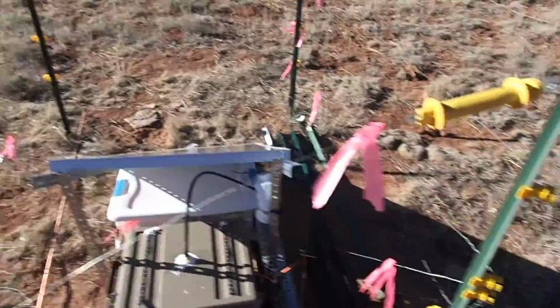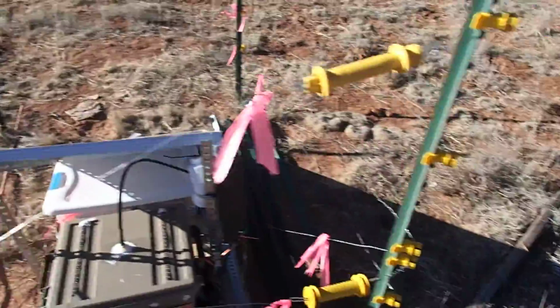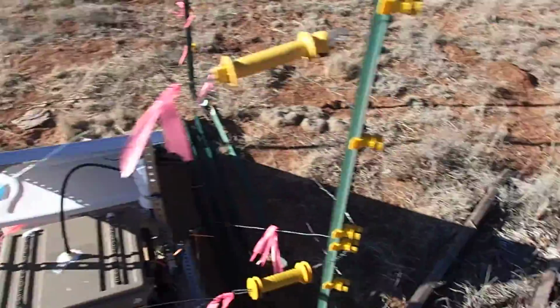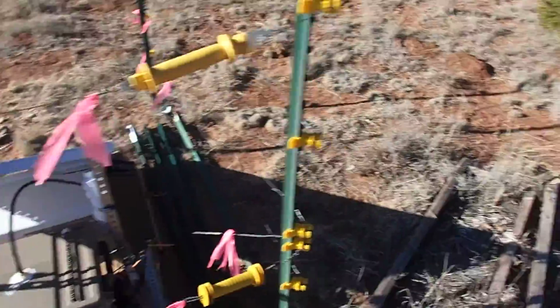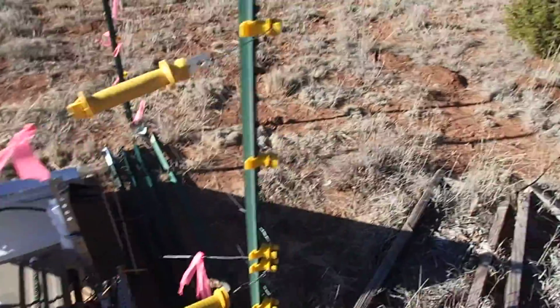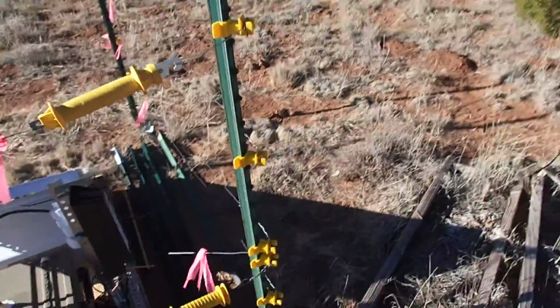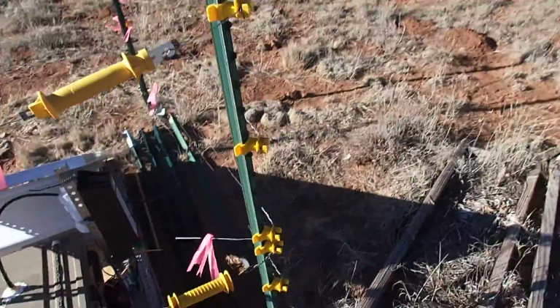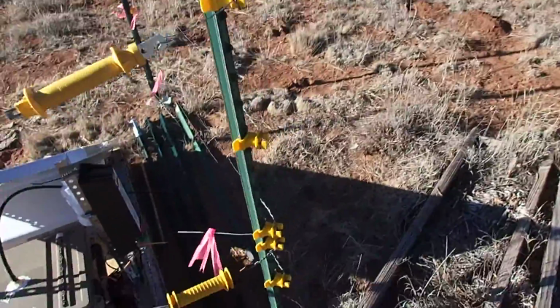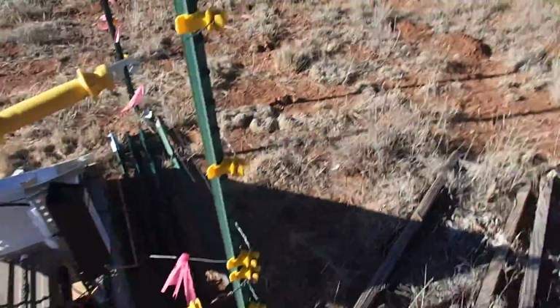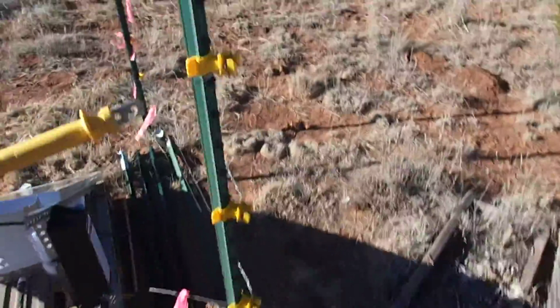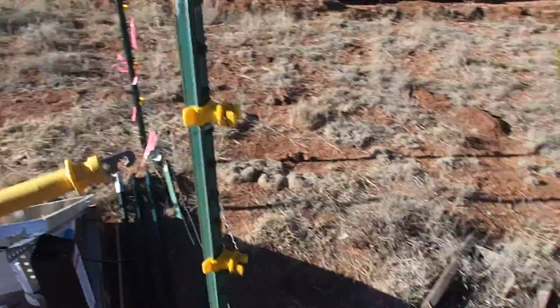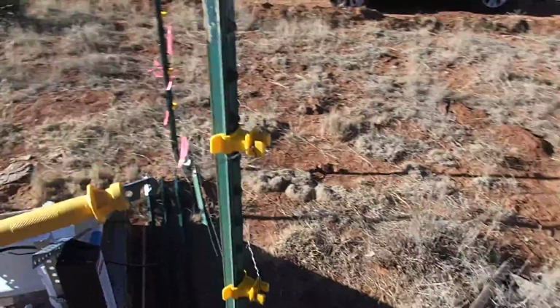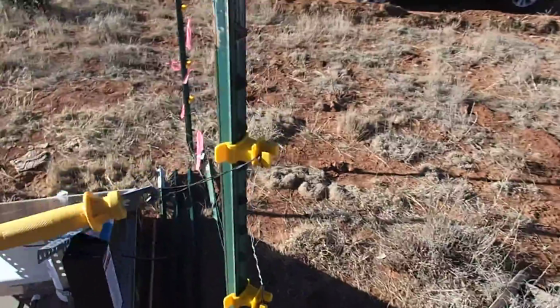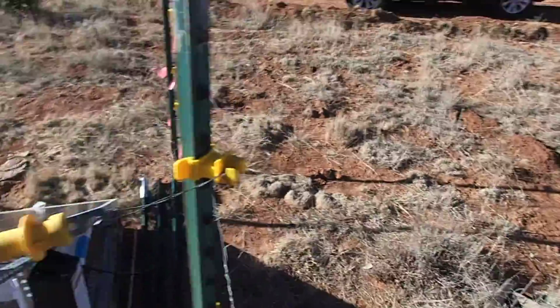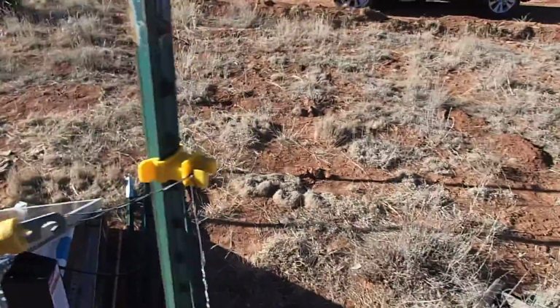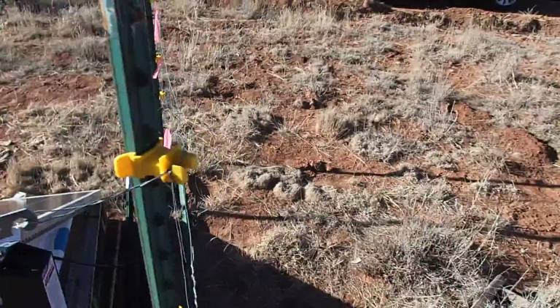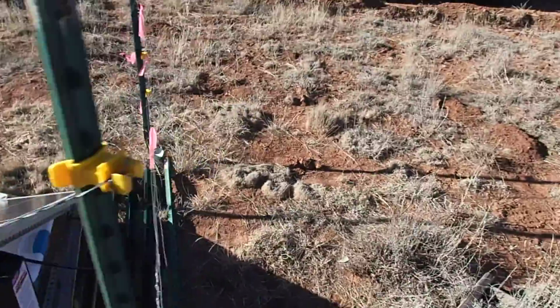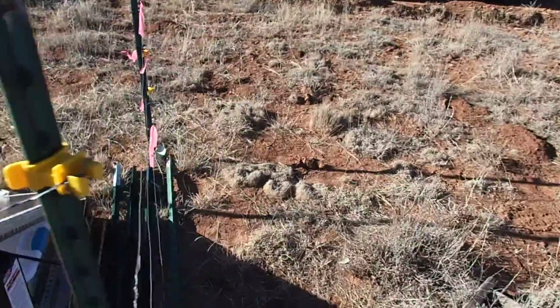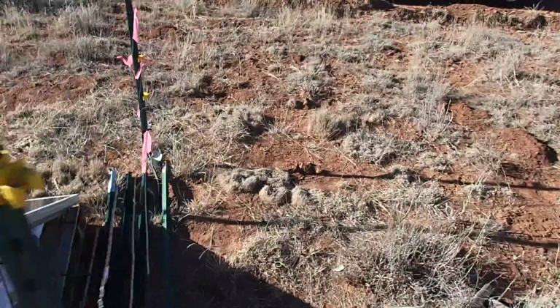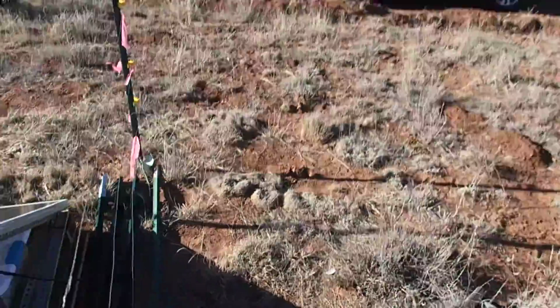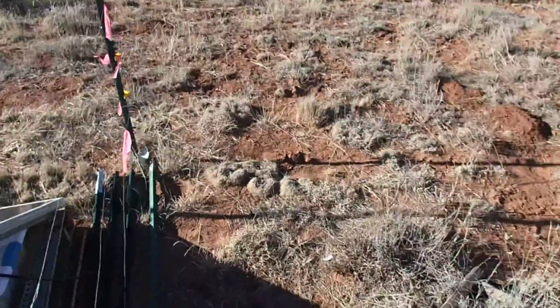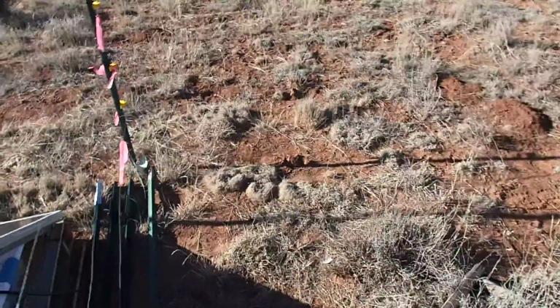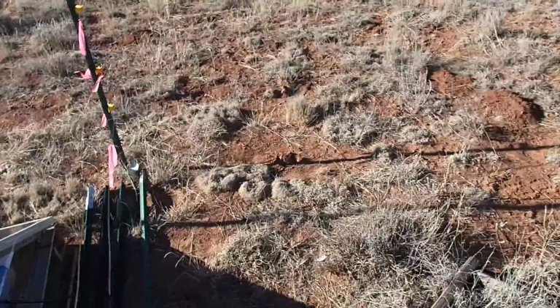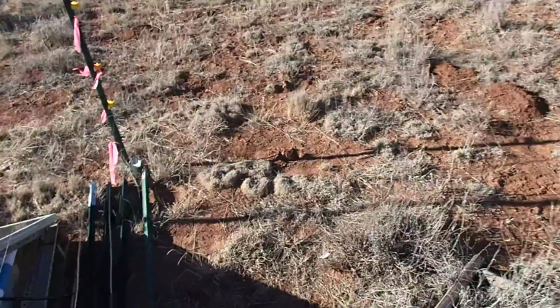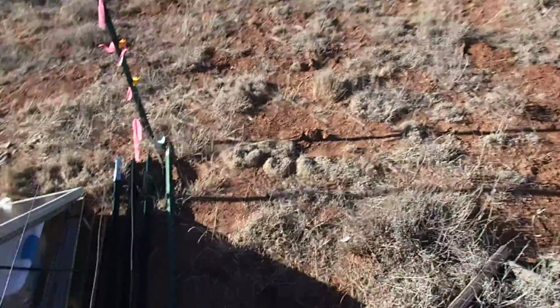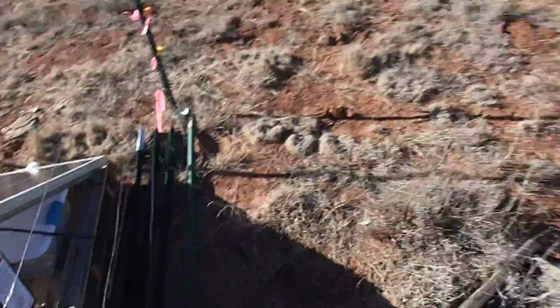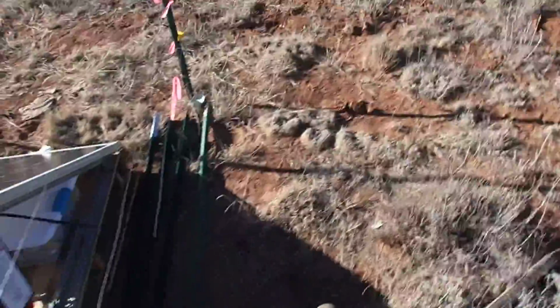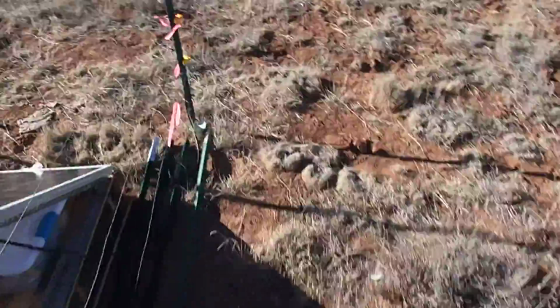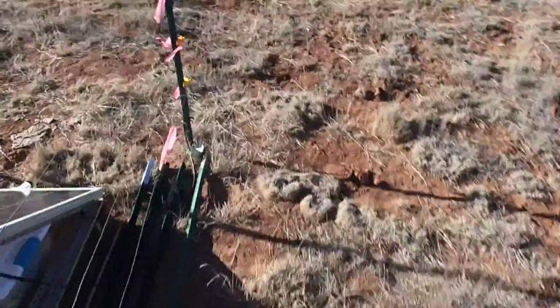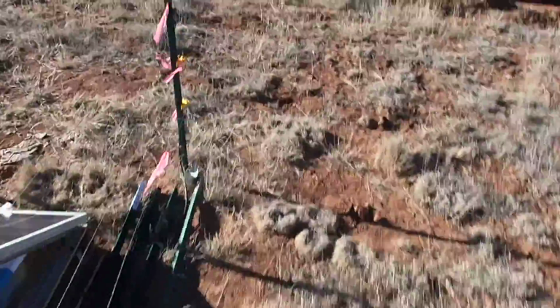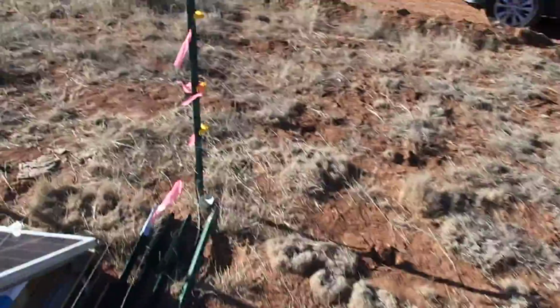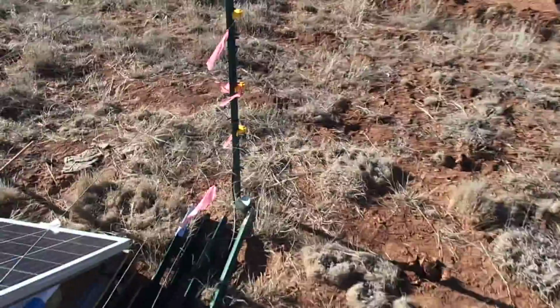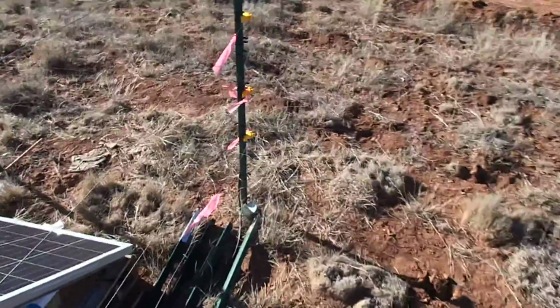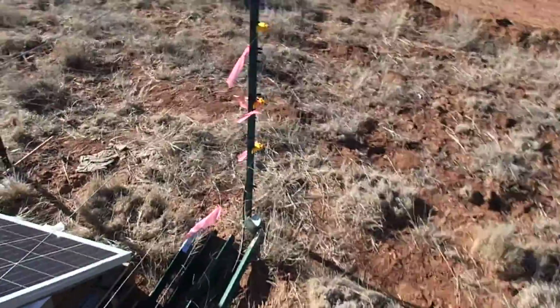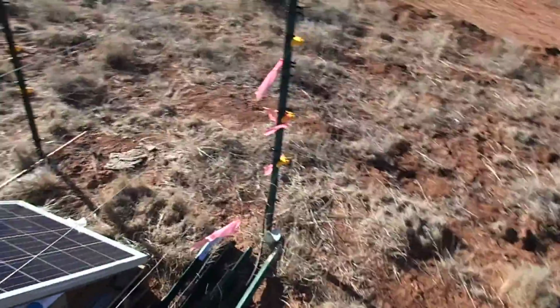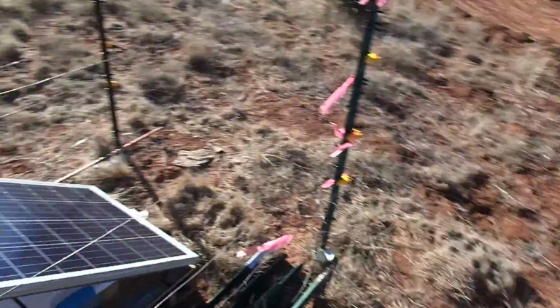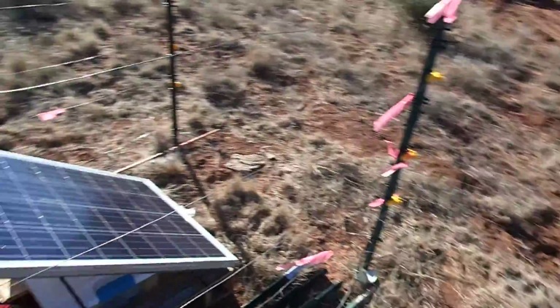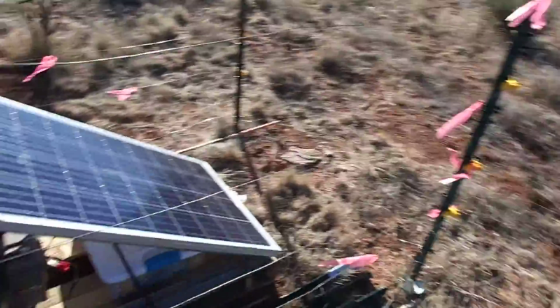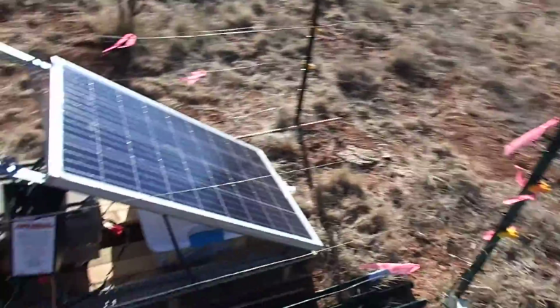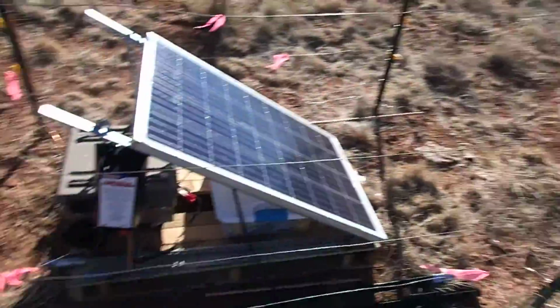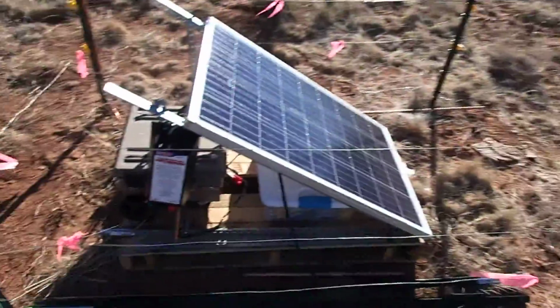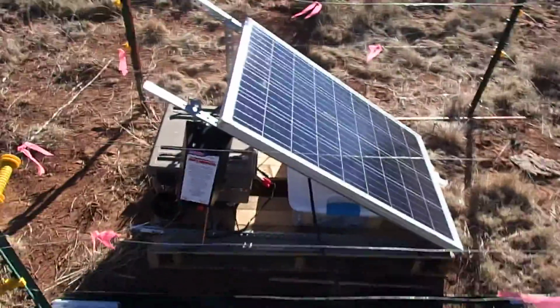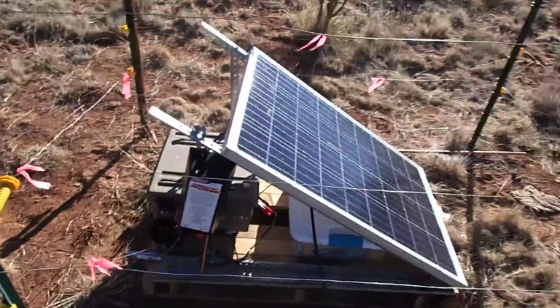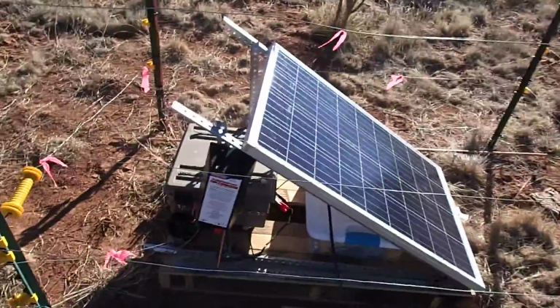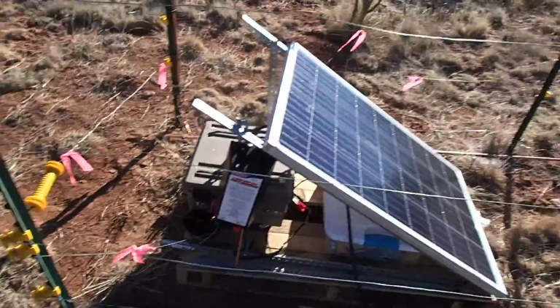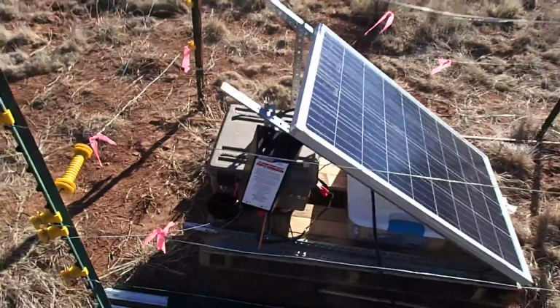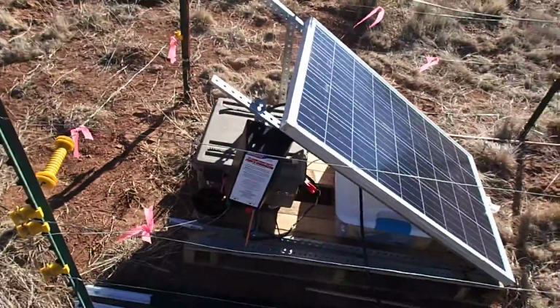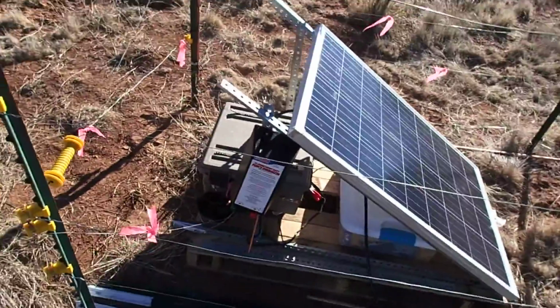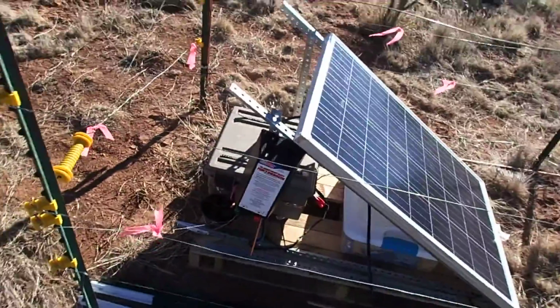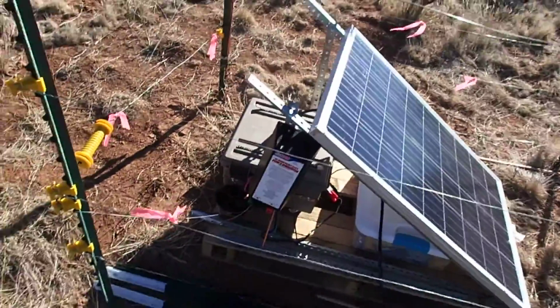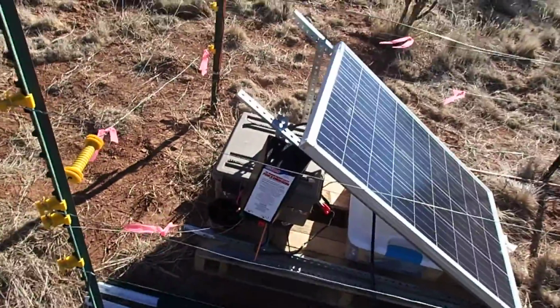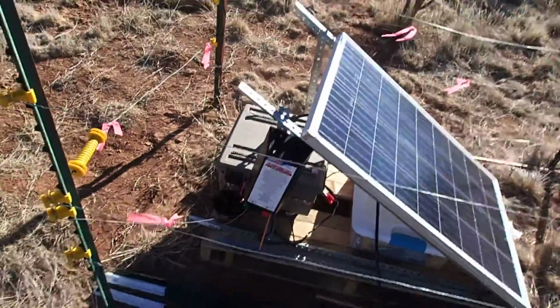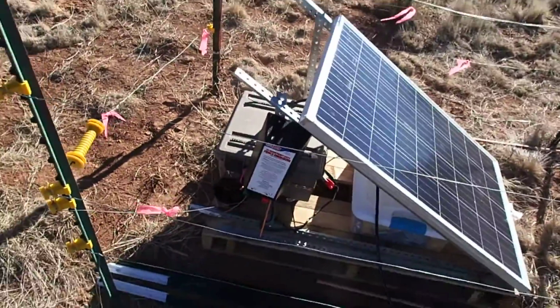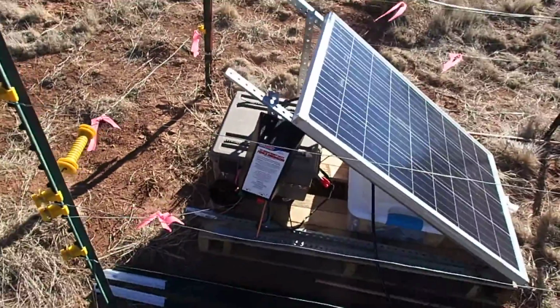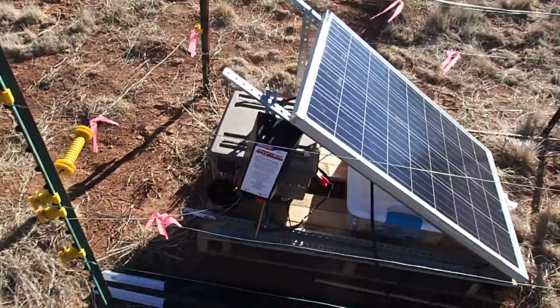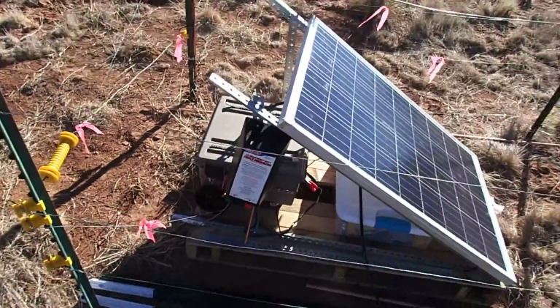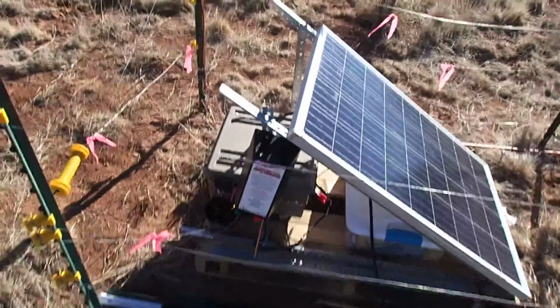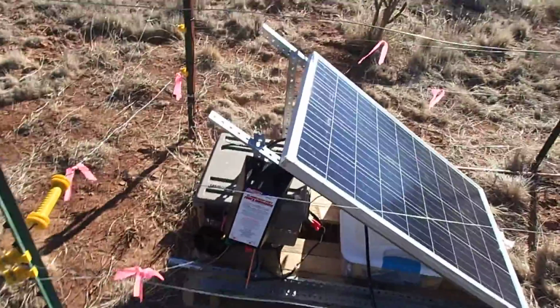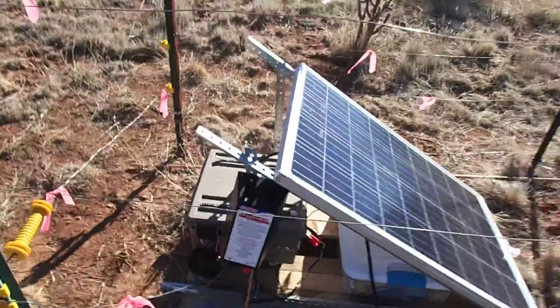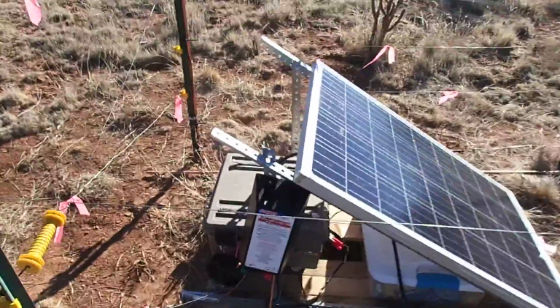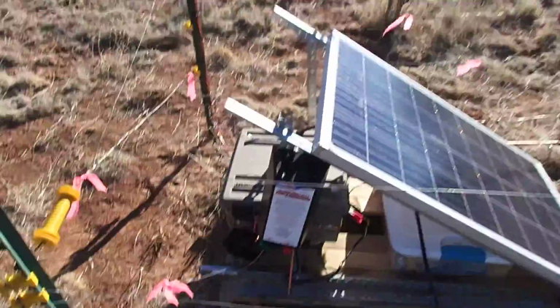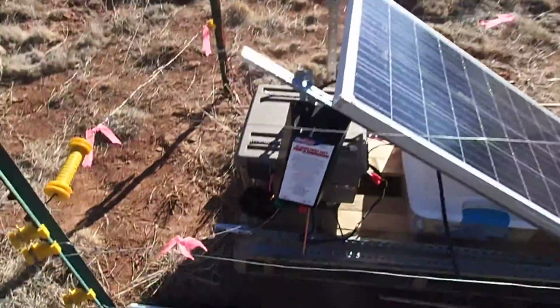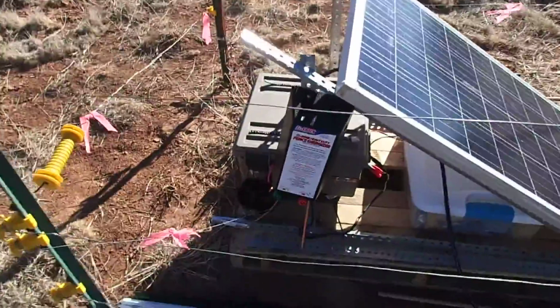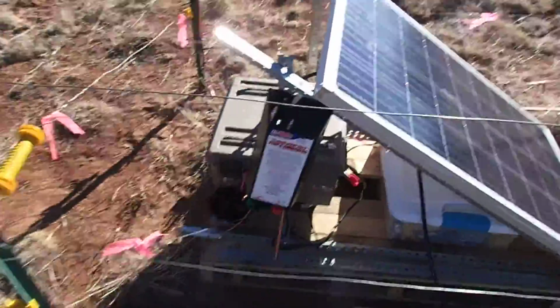Electric fence — no, I'm not going to grab it and show you. It's a fence charger.